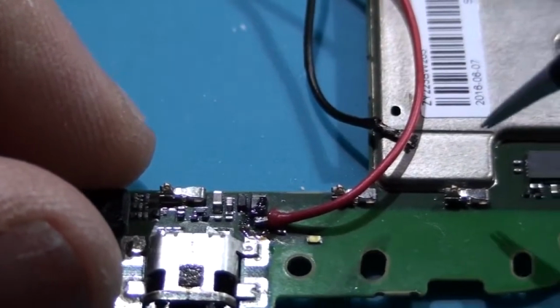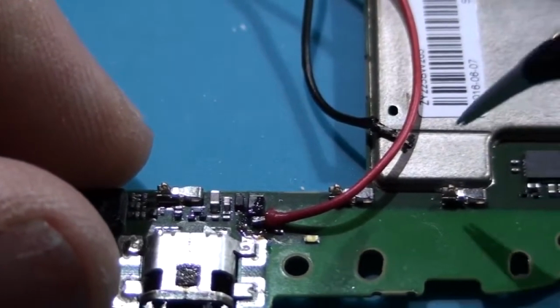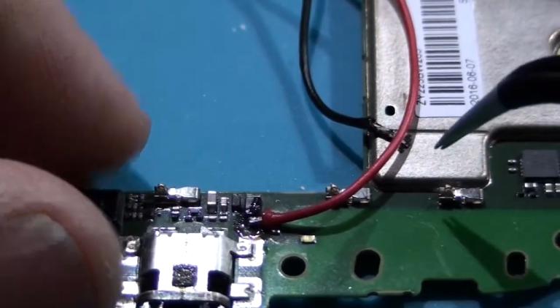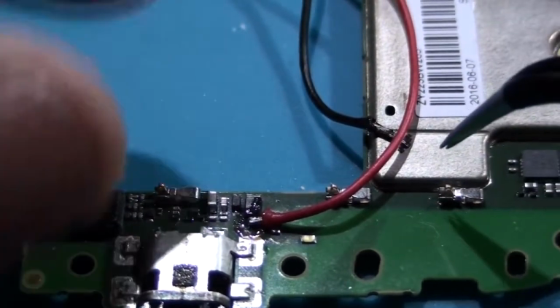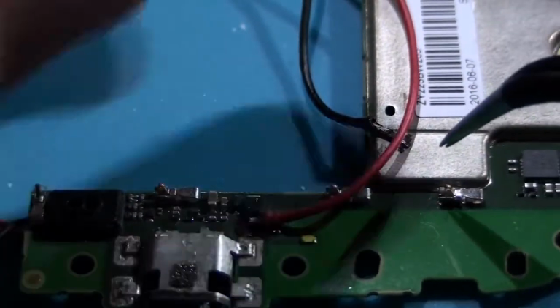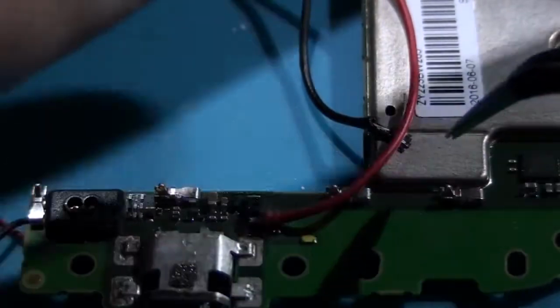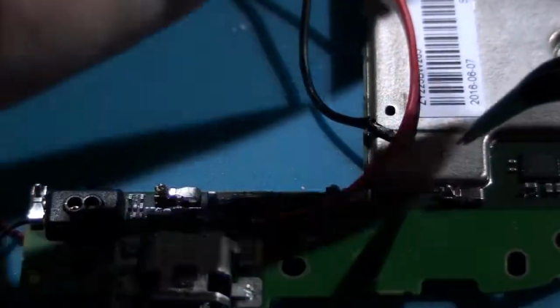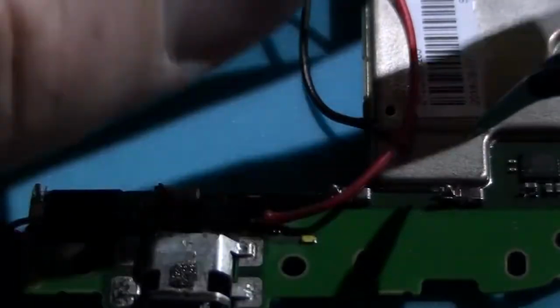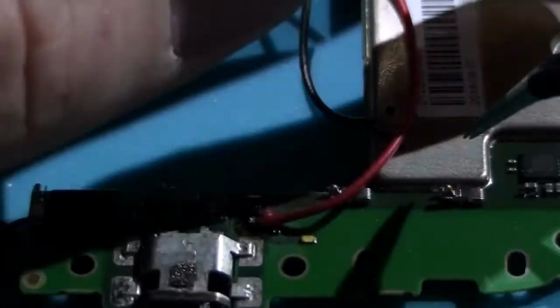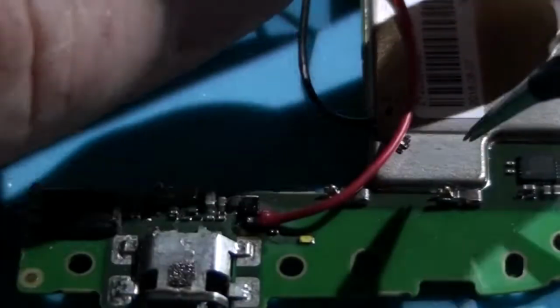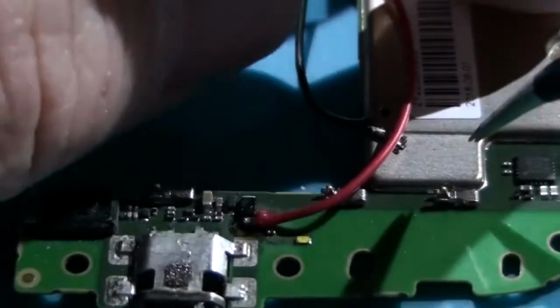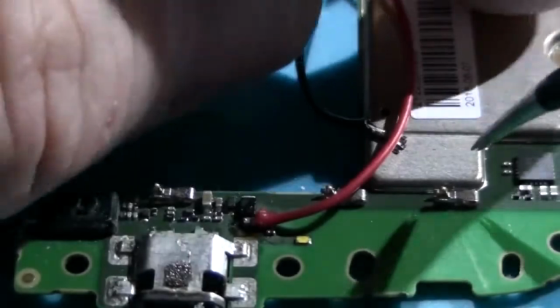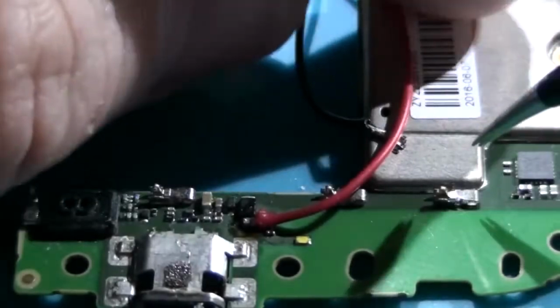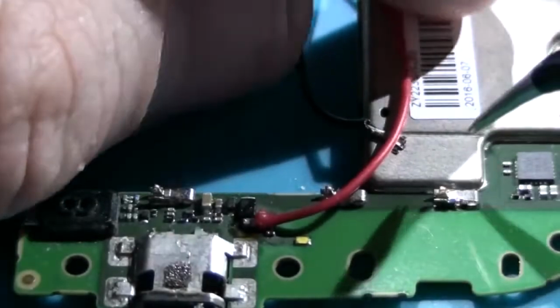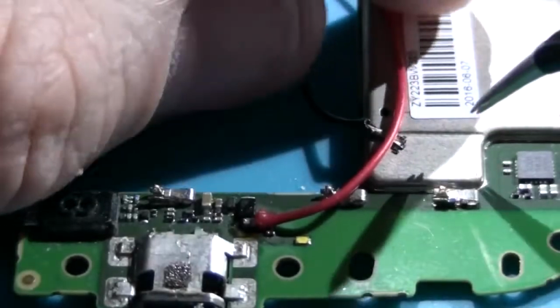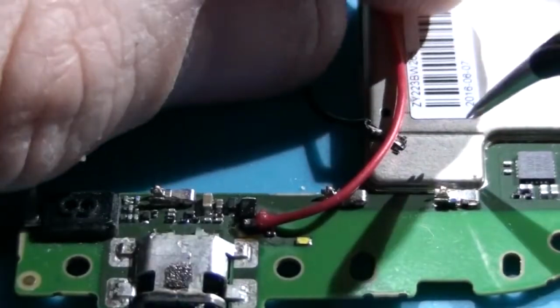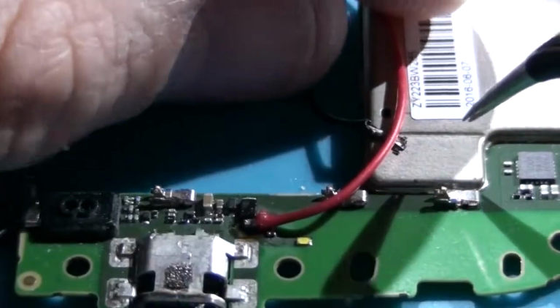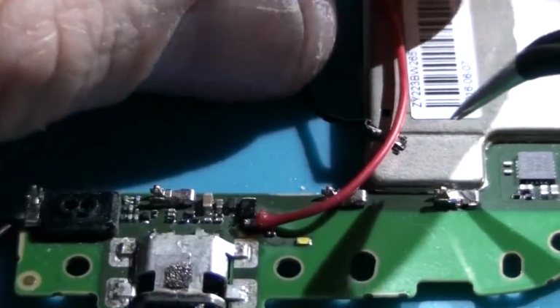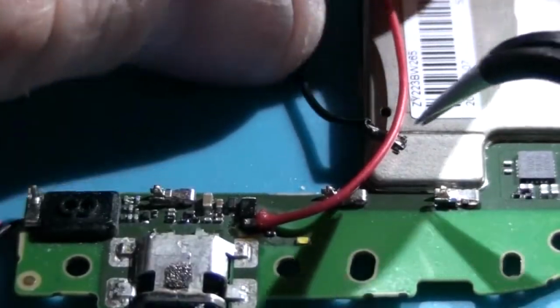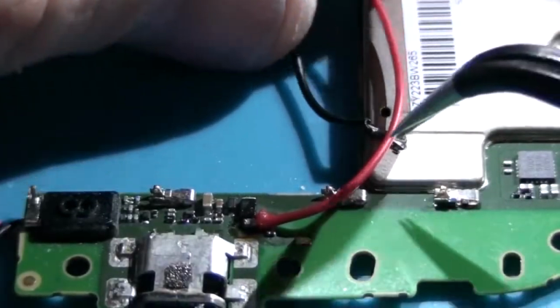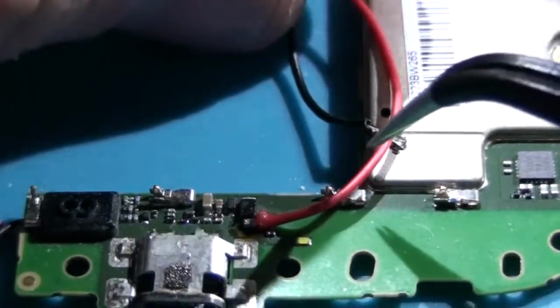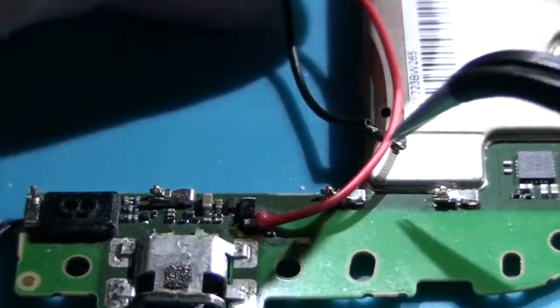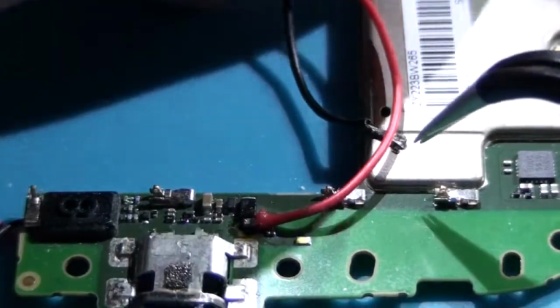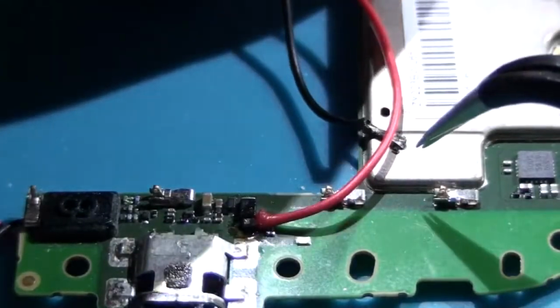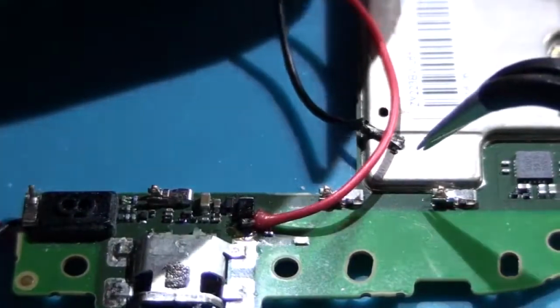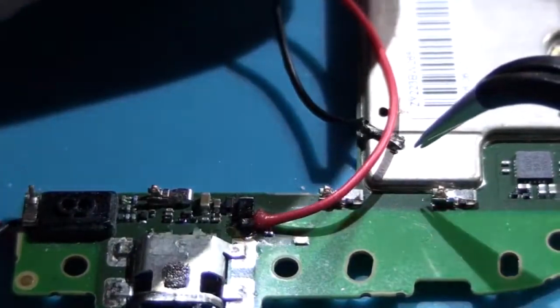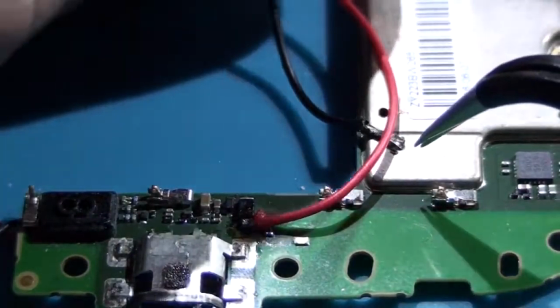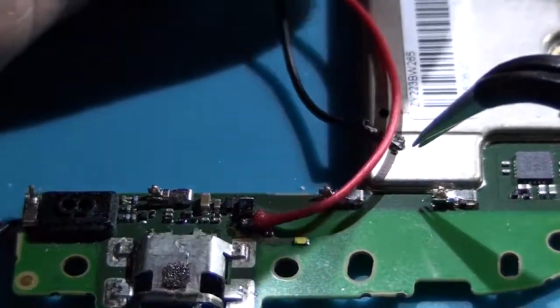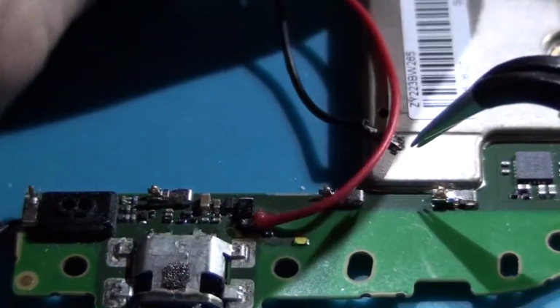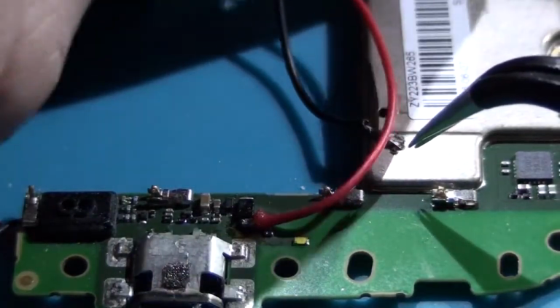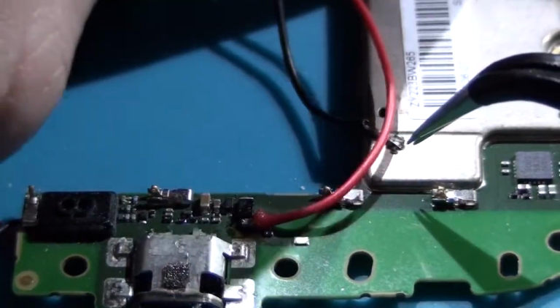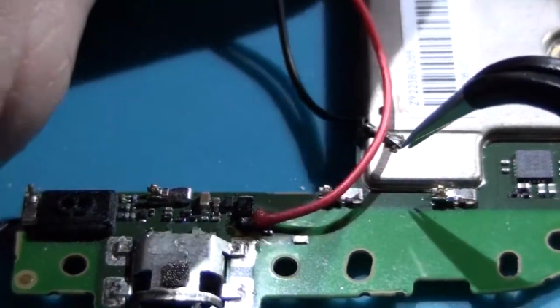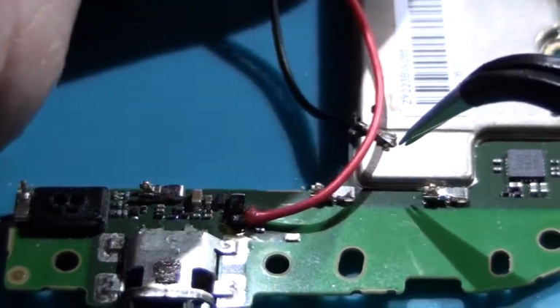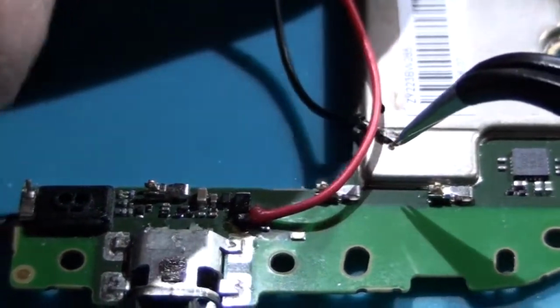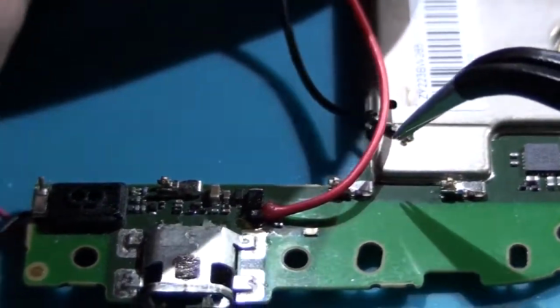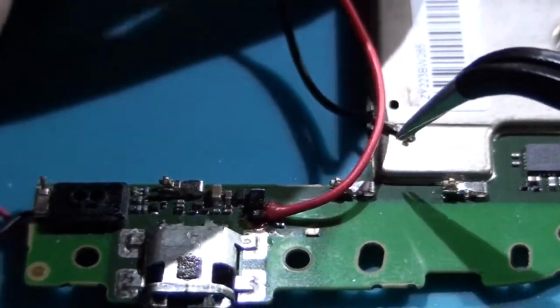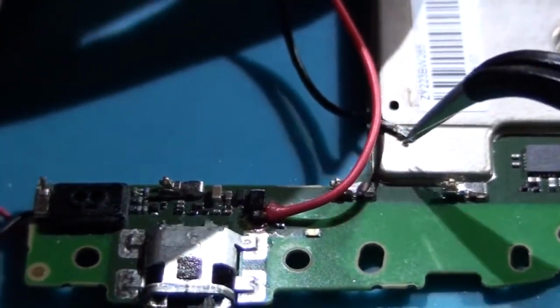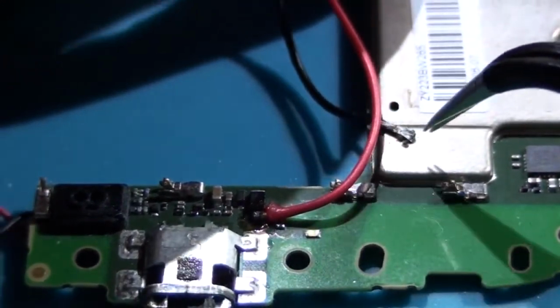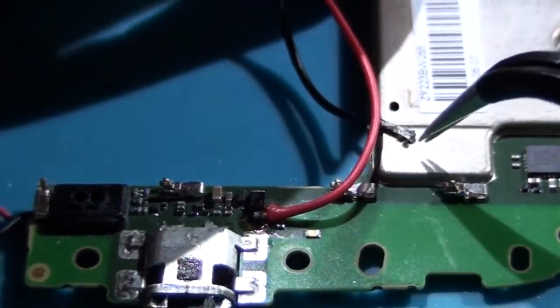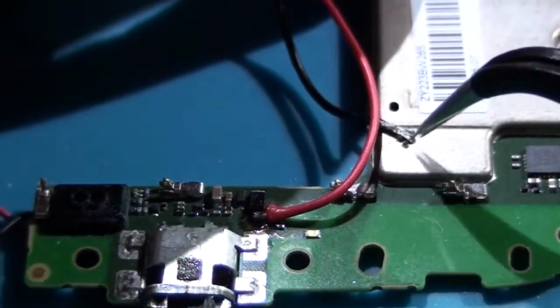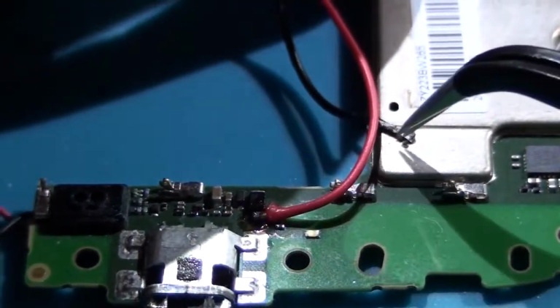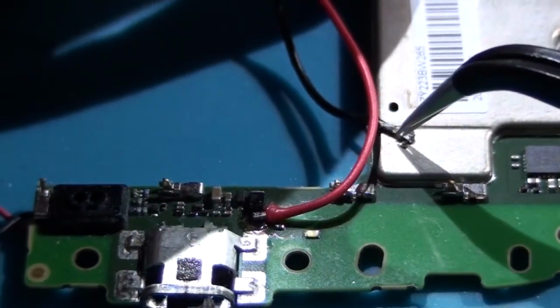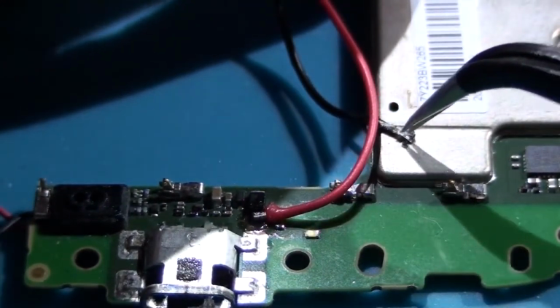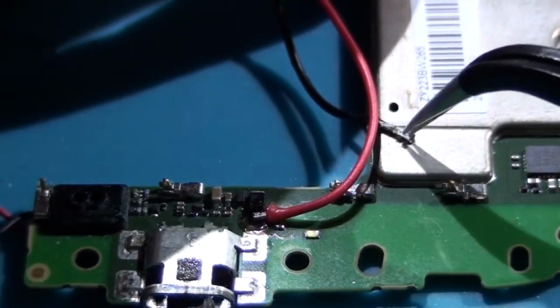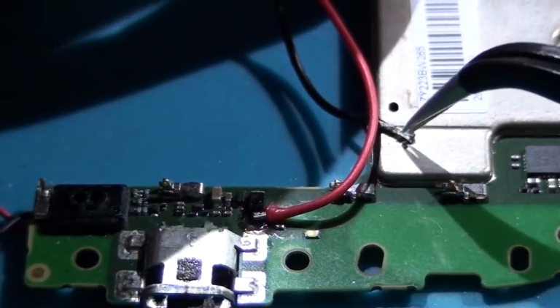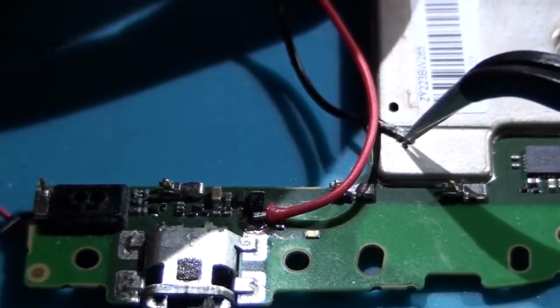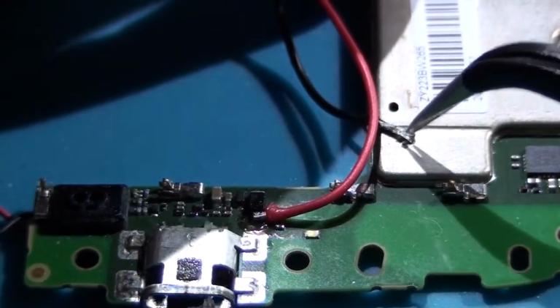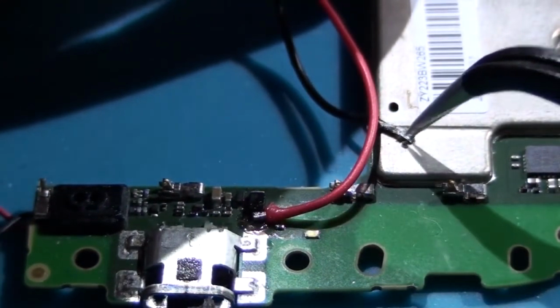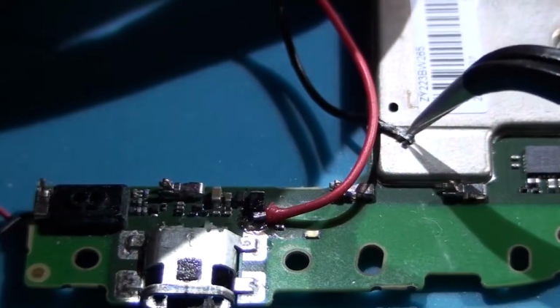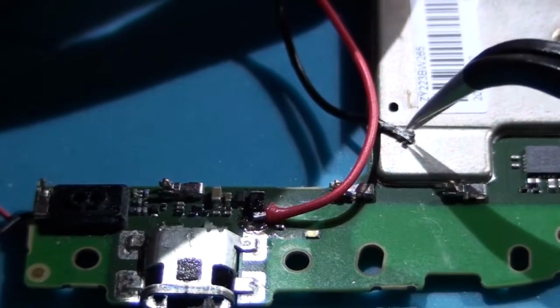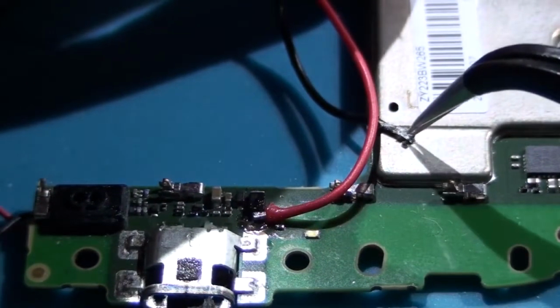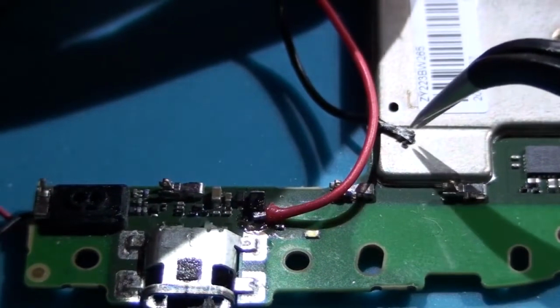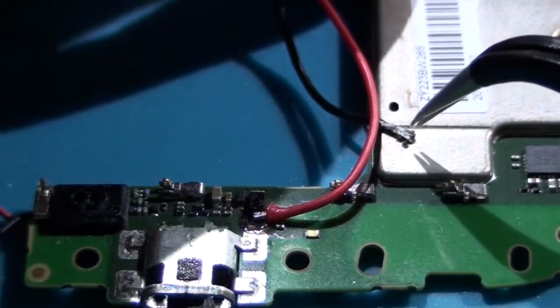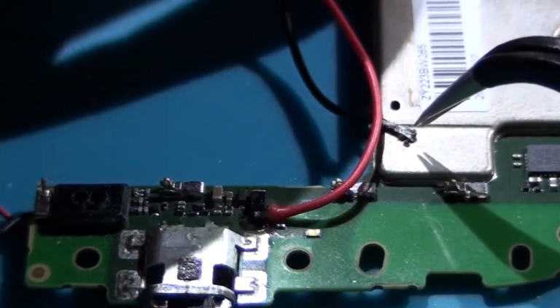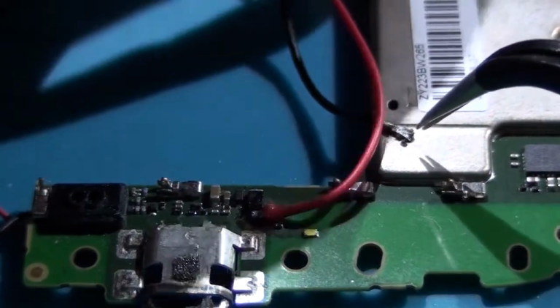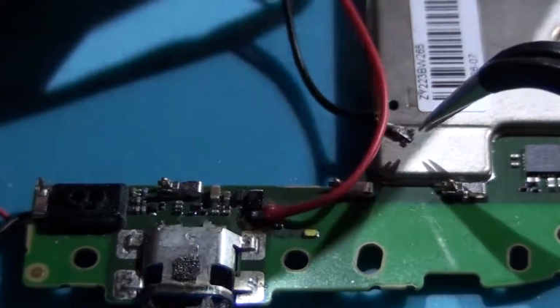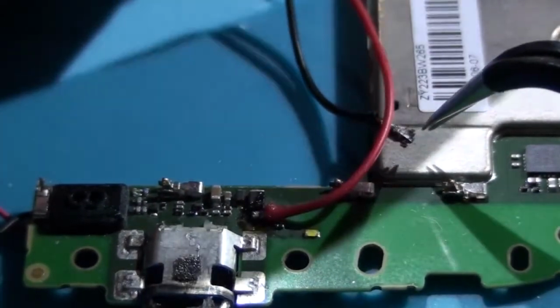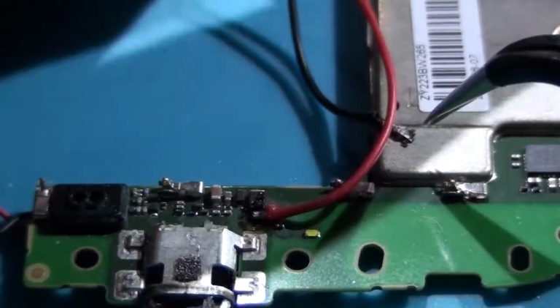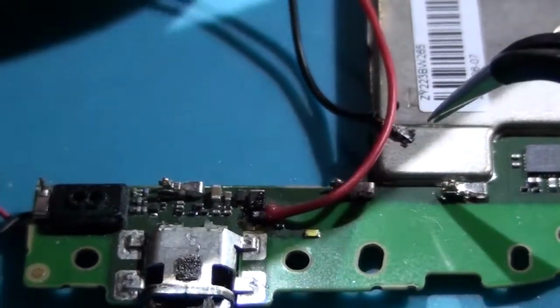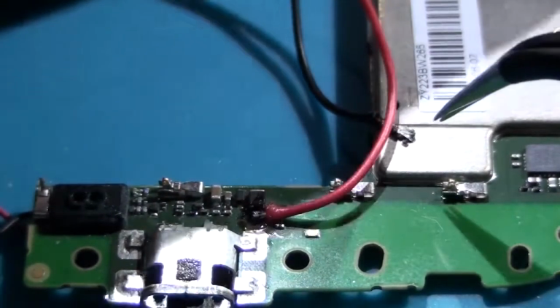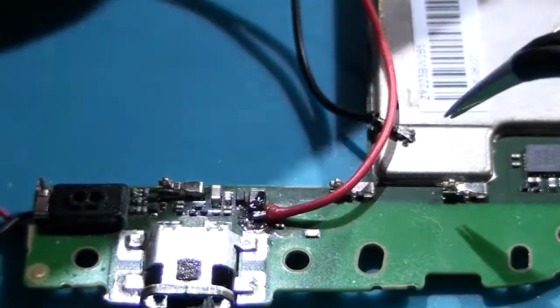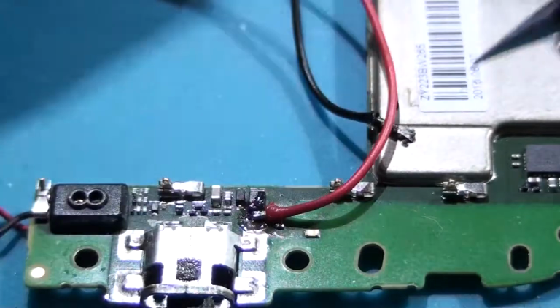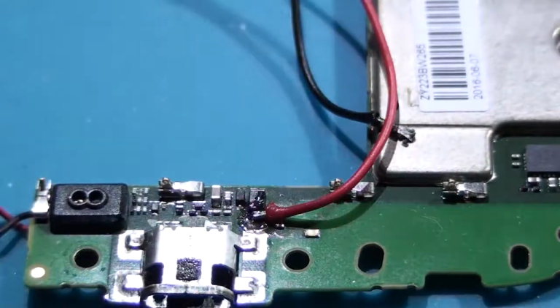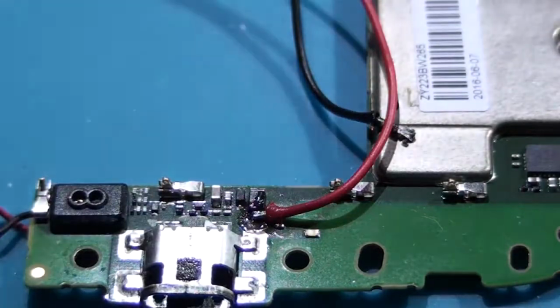The negative black wire from the charging module is temporarily soldered on a metal shell.